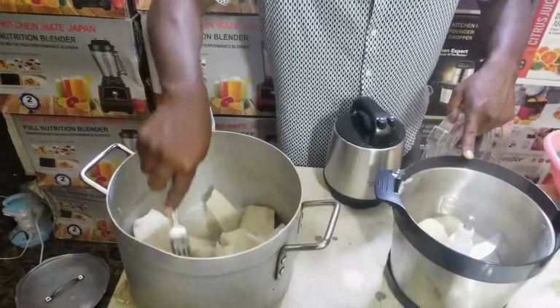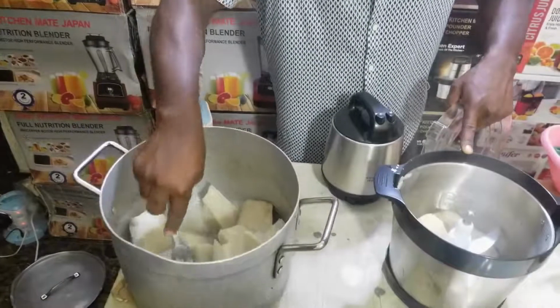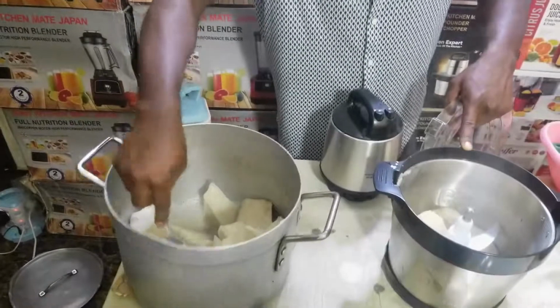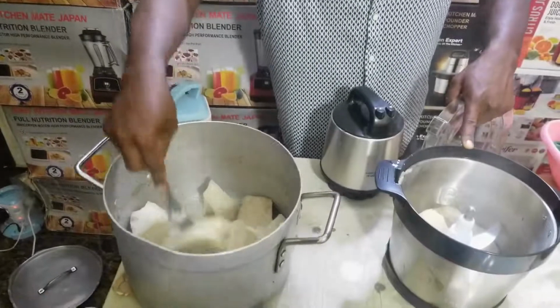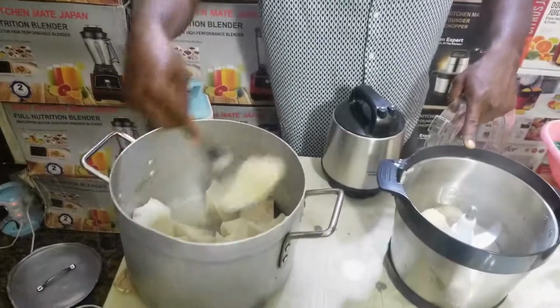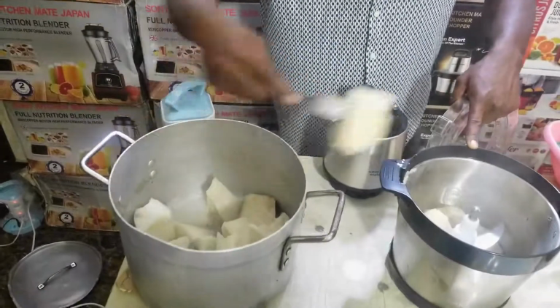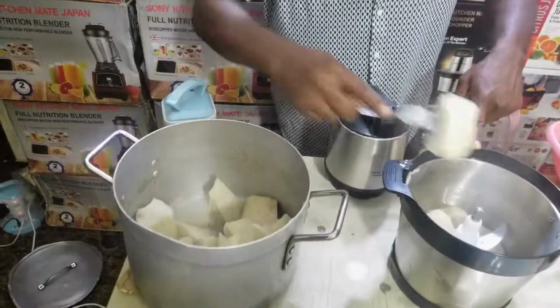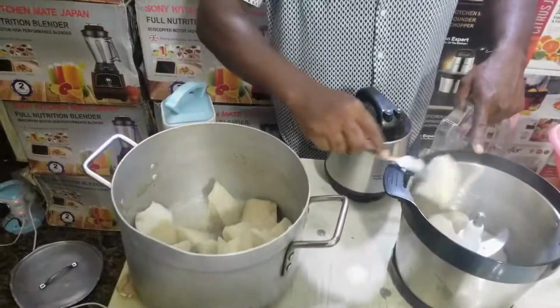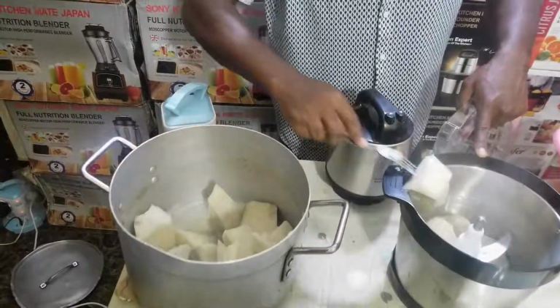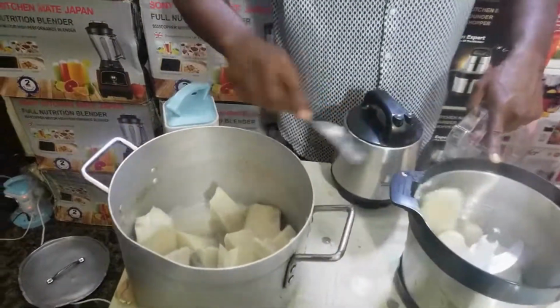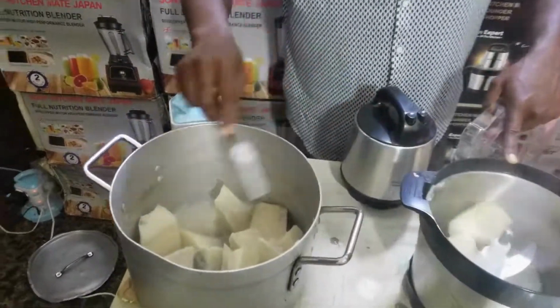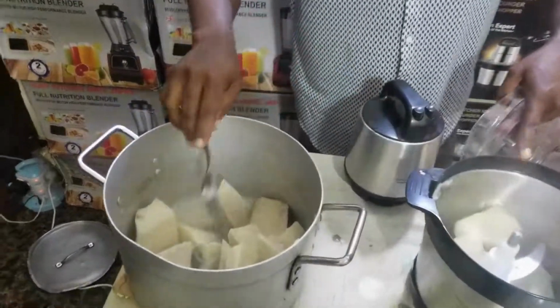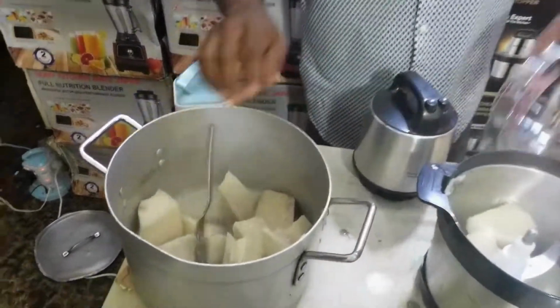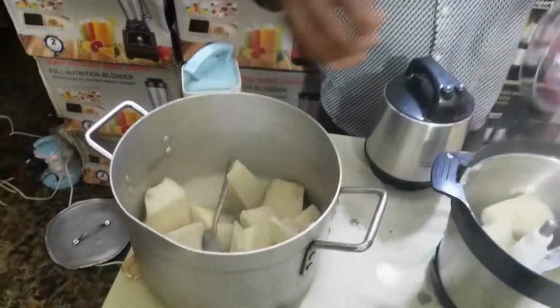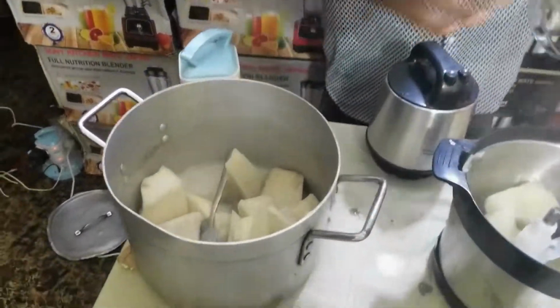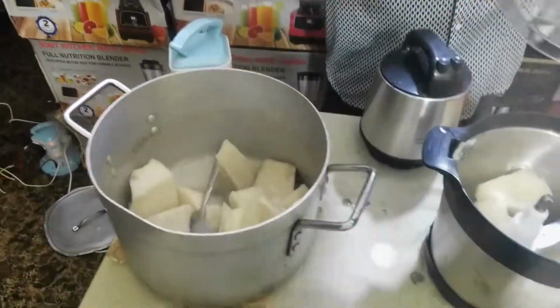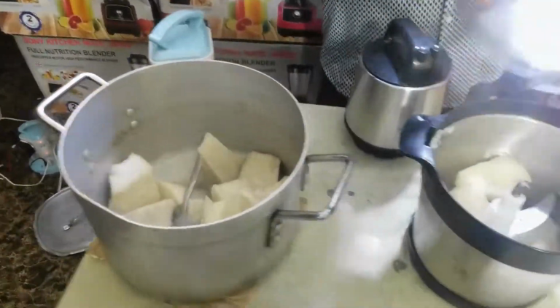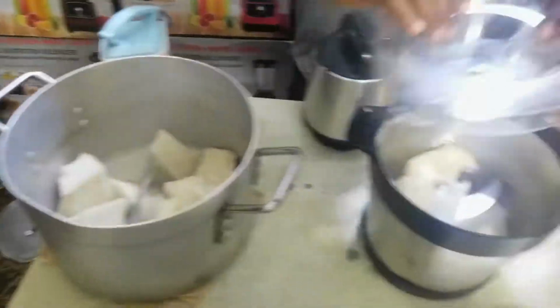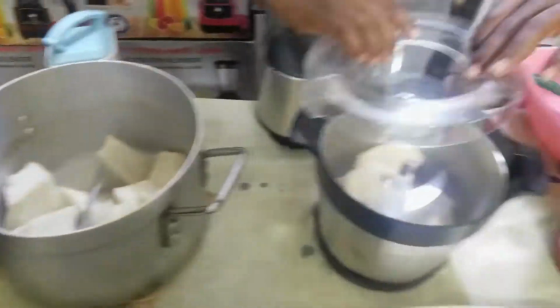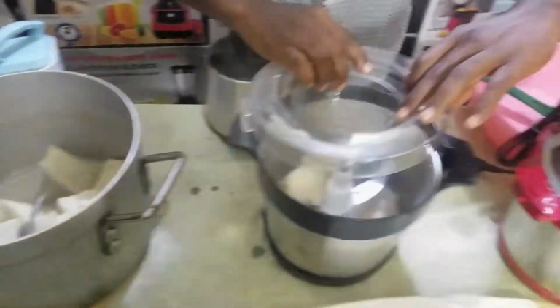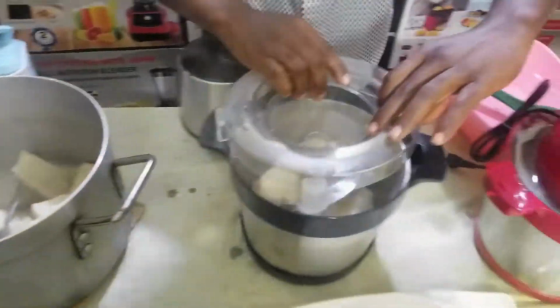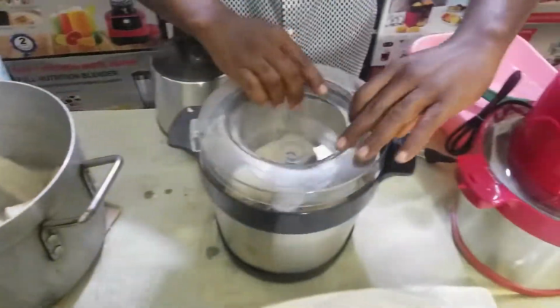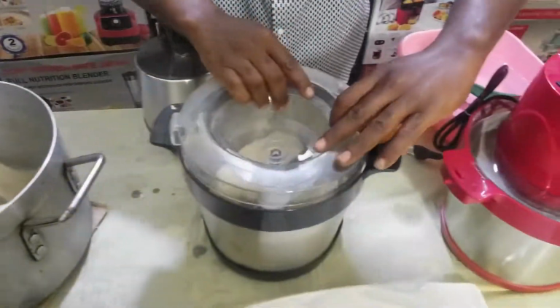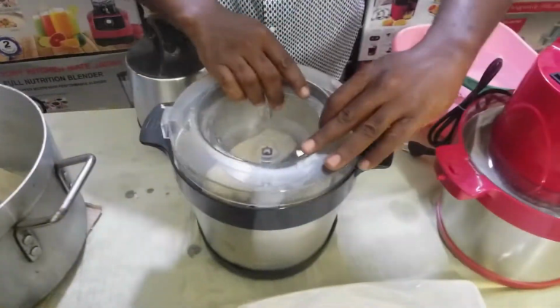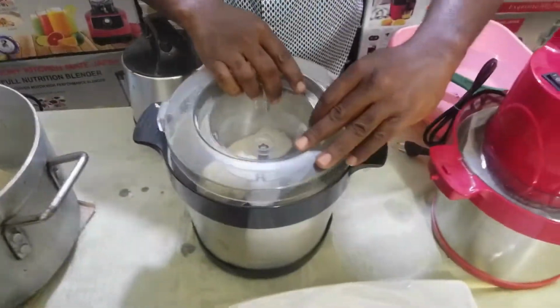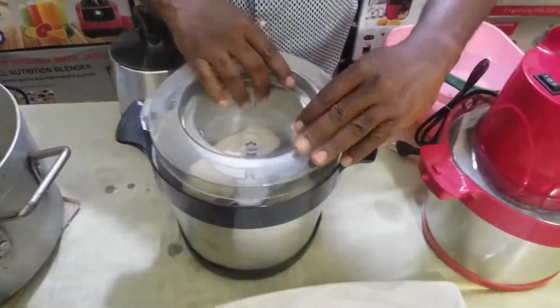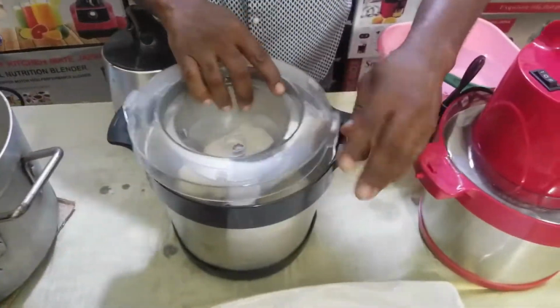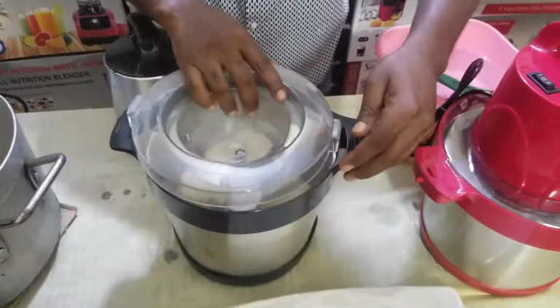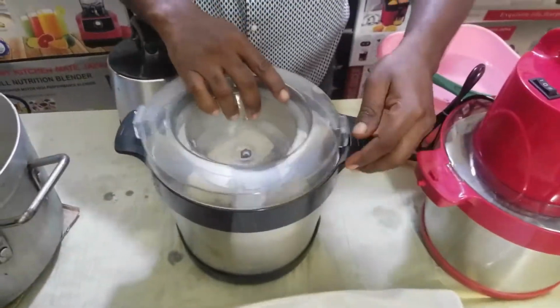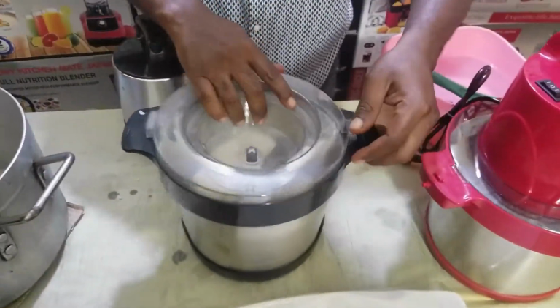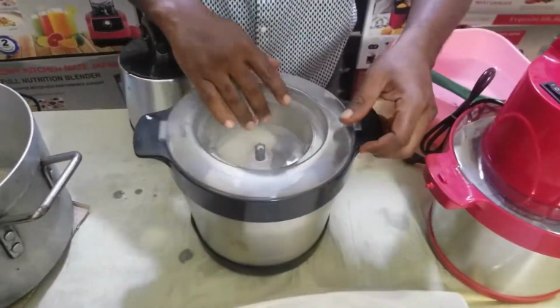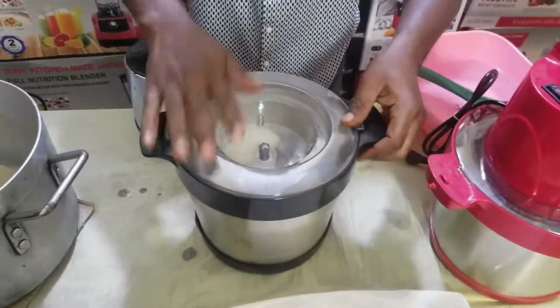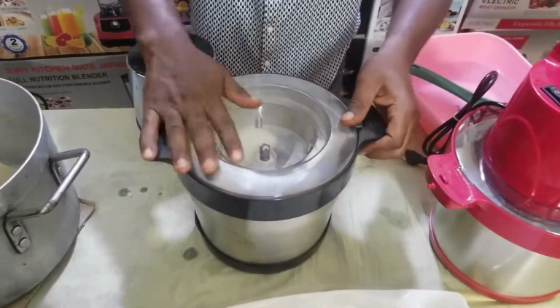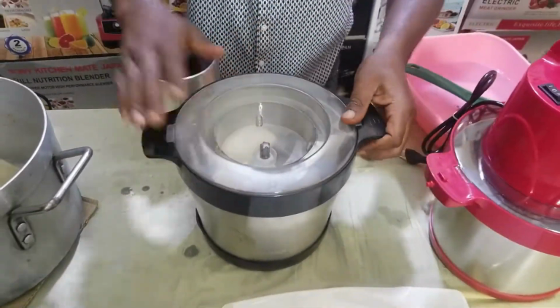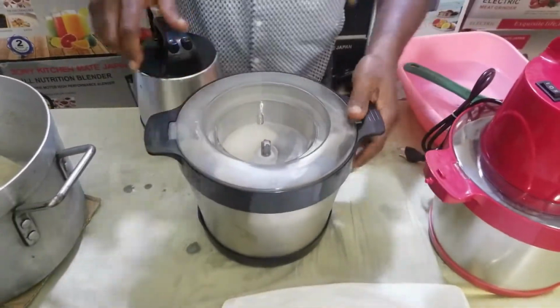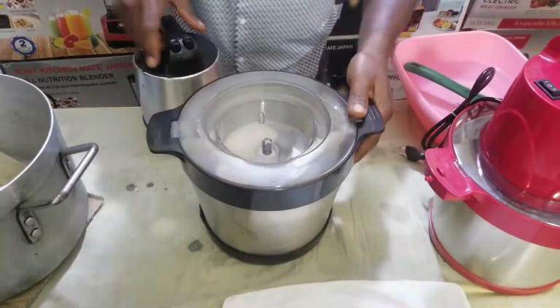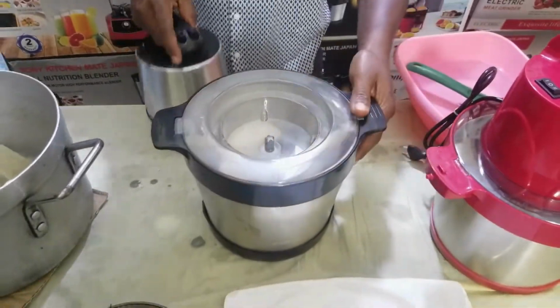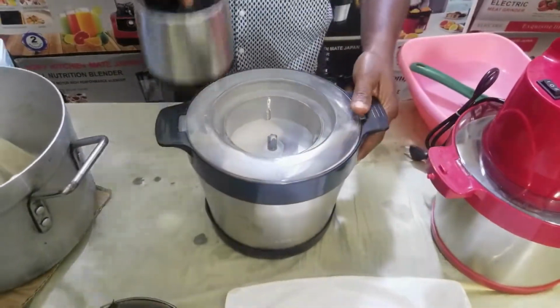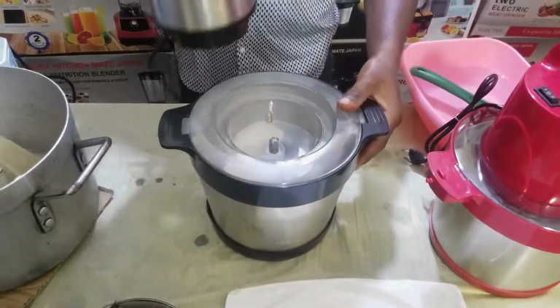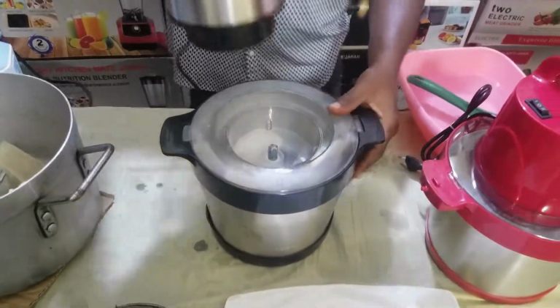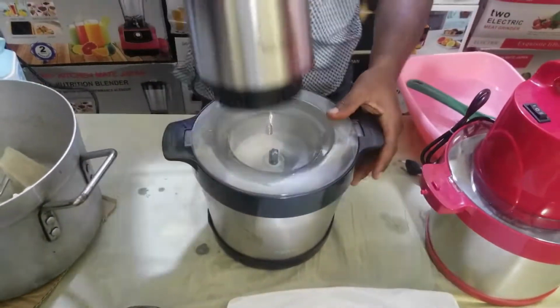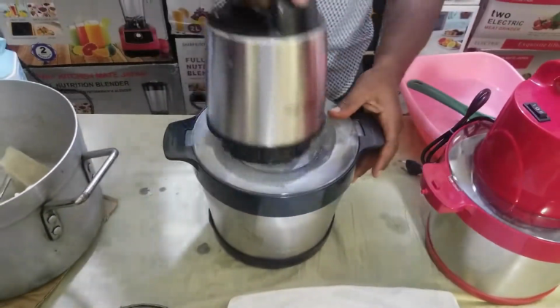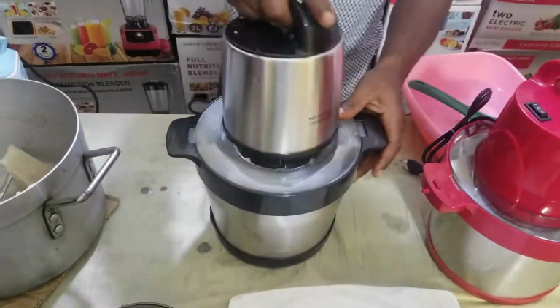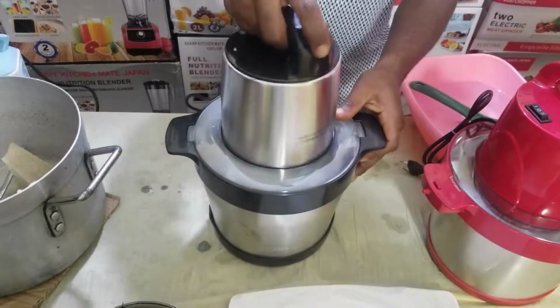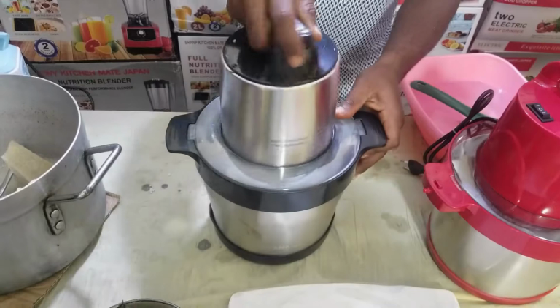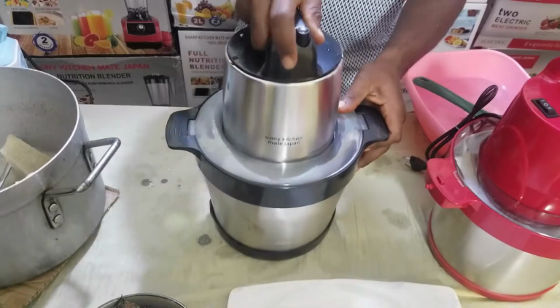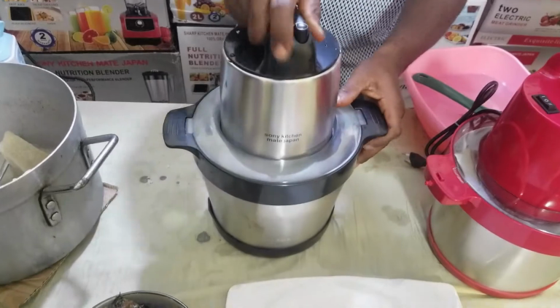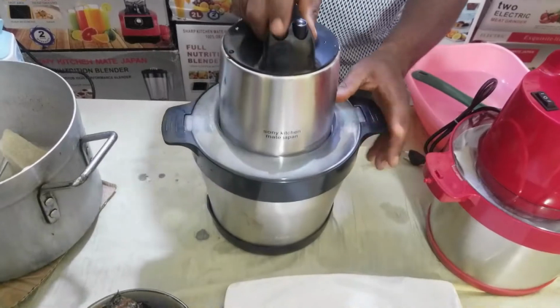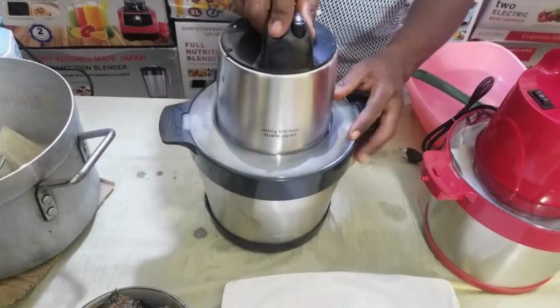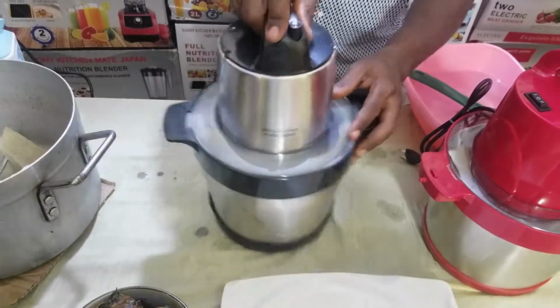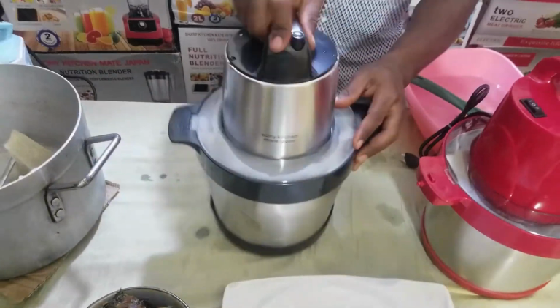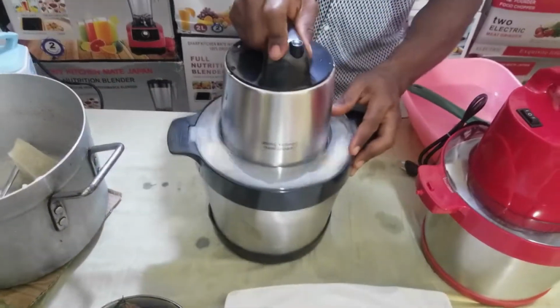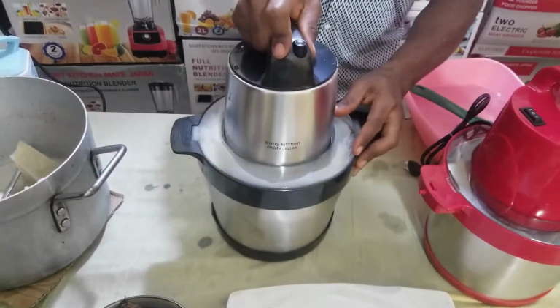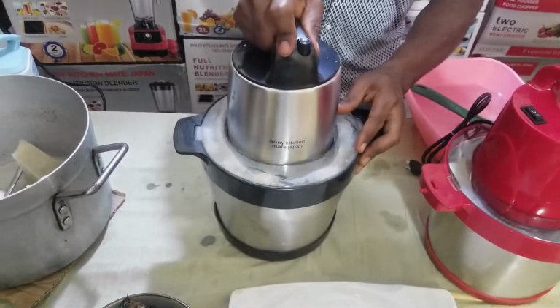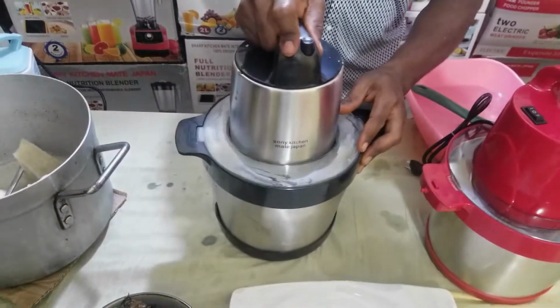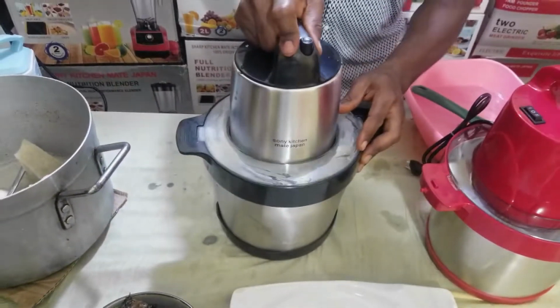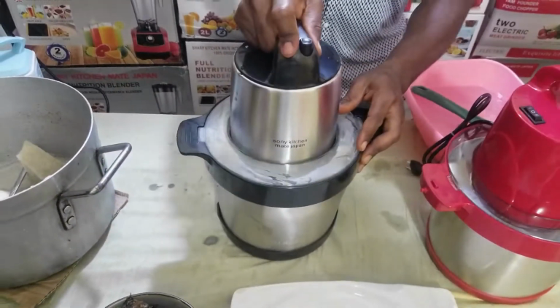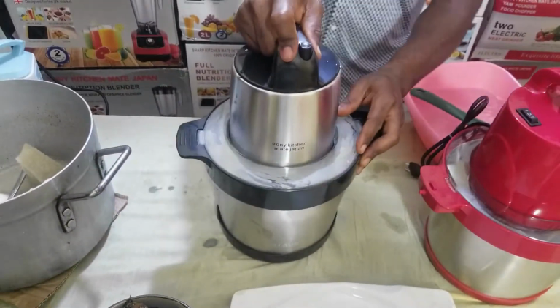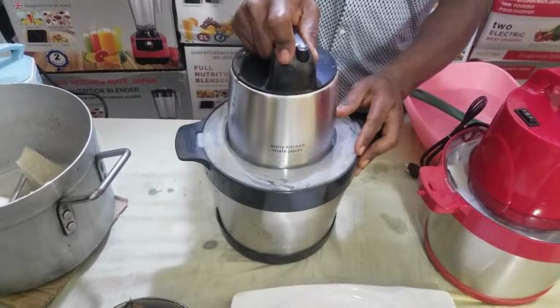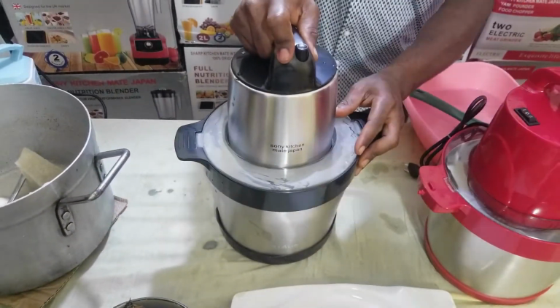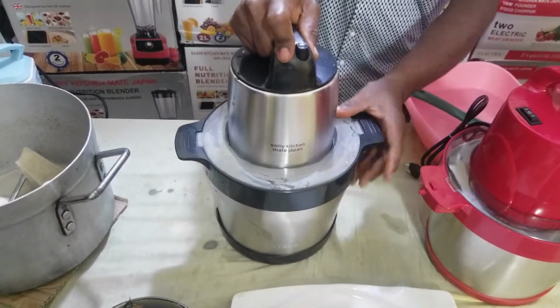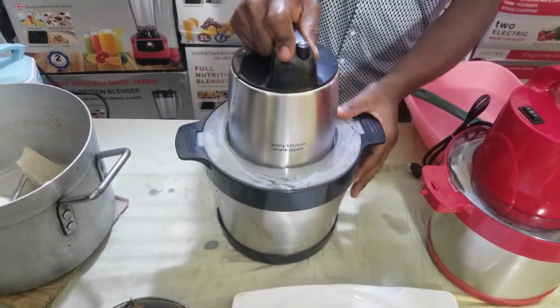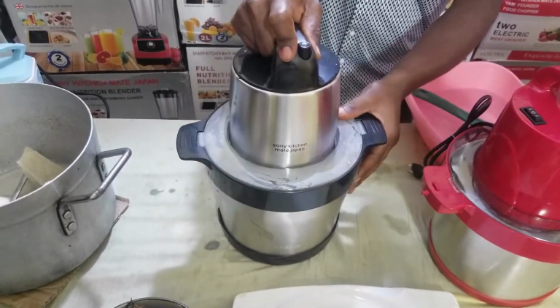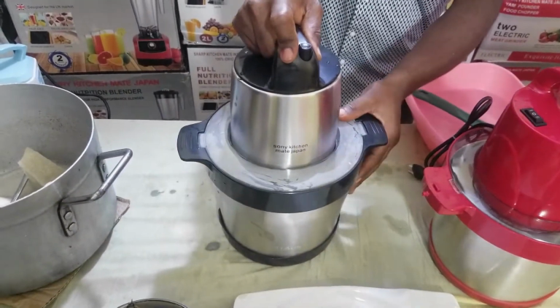After parboiling your yam, you pack your yam inside — very easy, very simple, very fast. You cover it. After covering it, you press the second button.